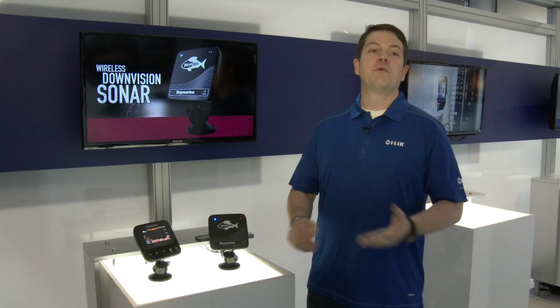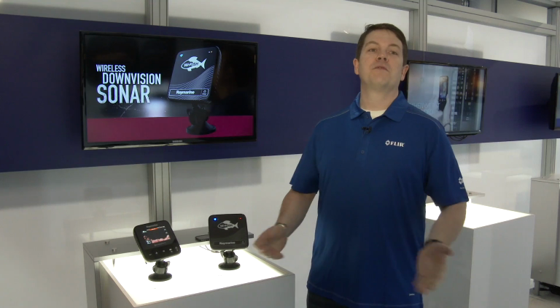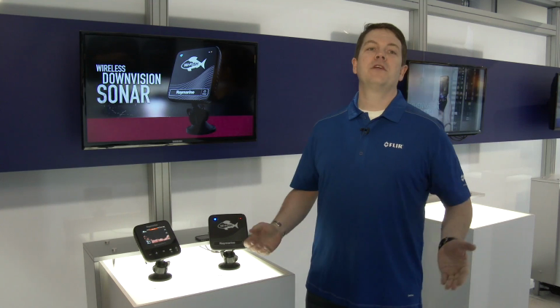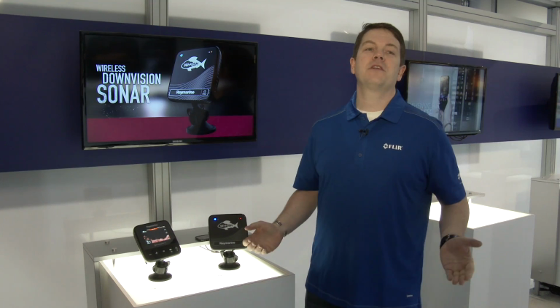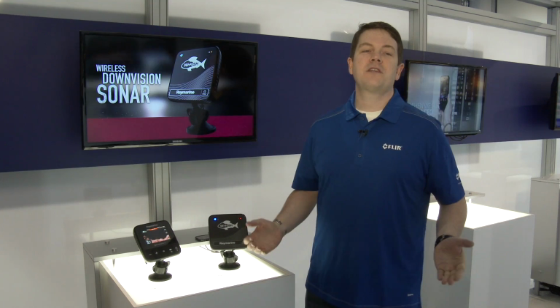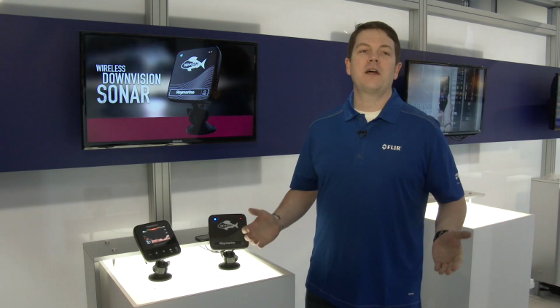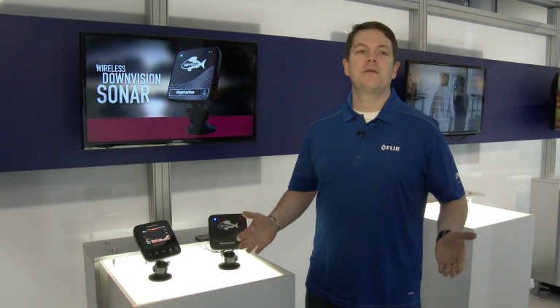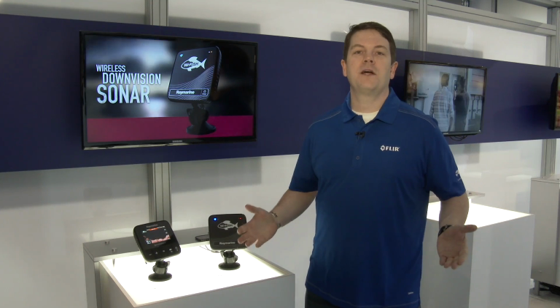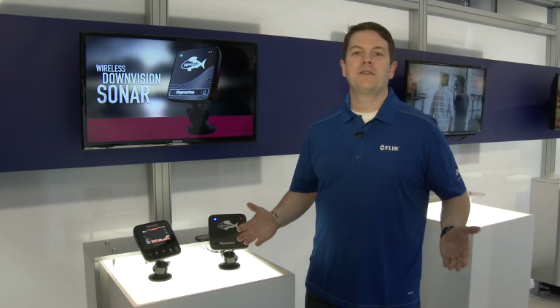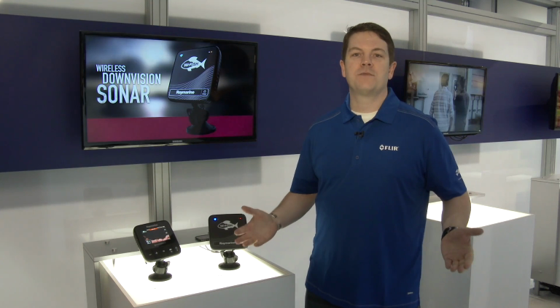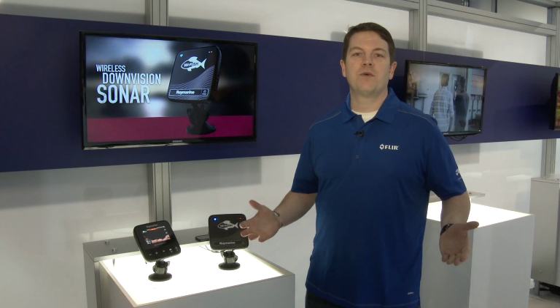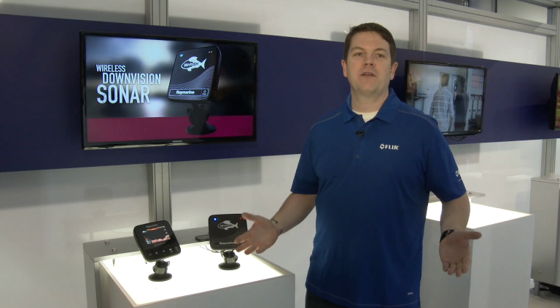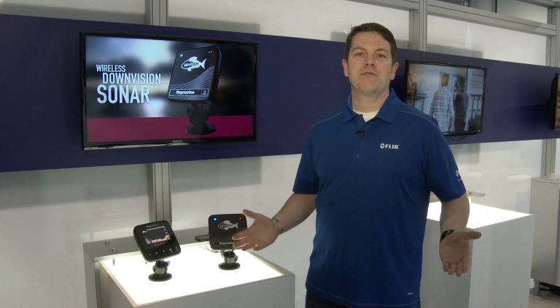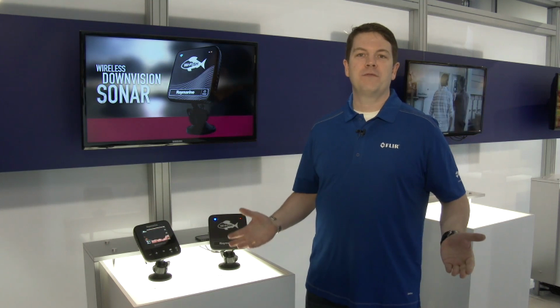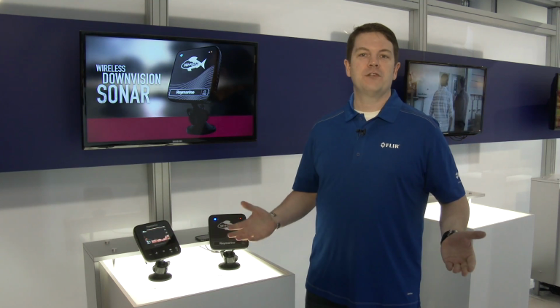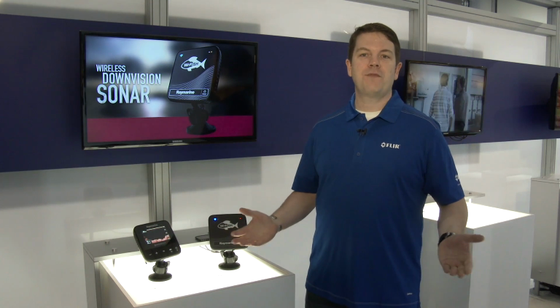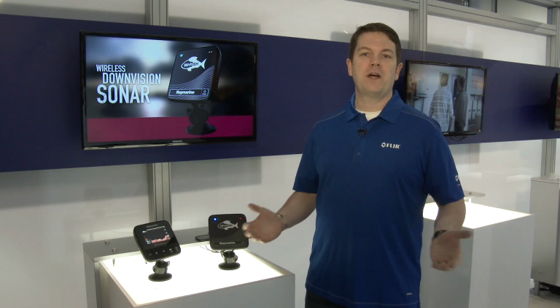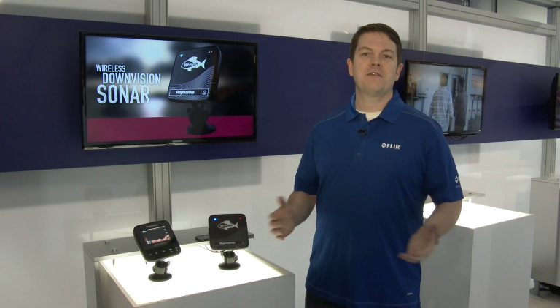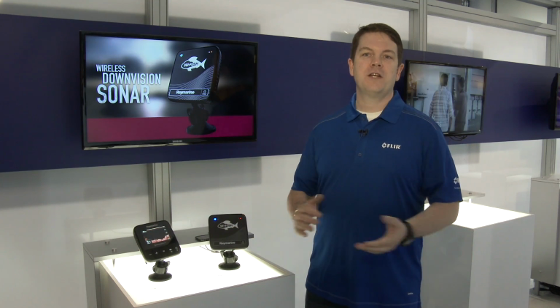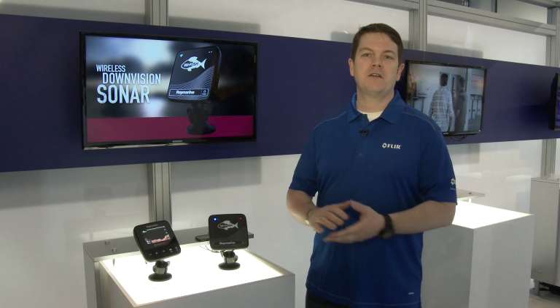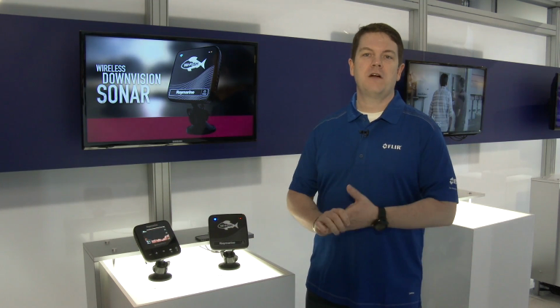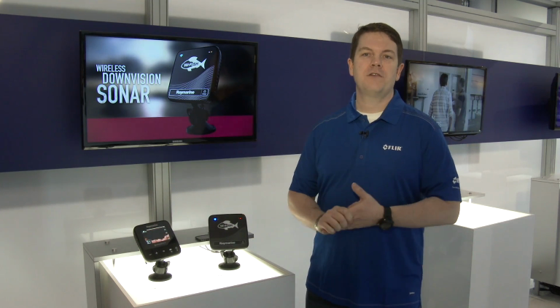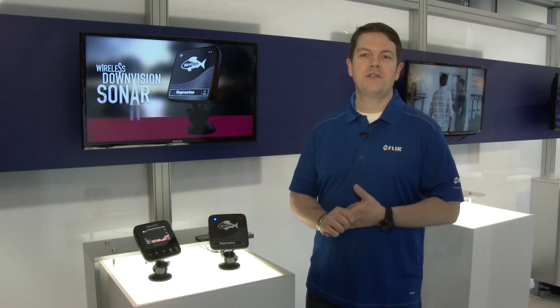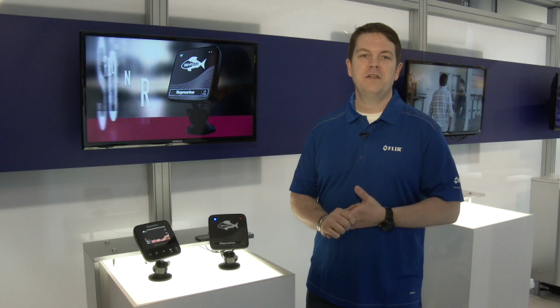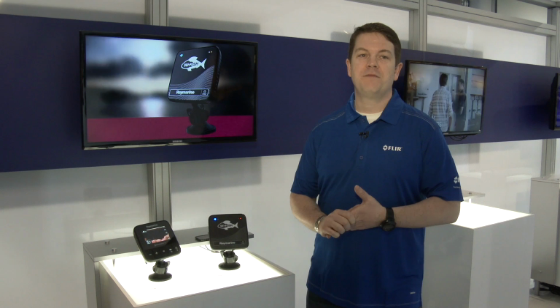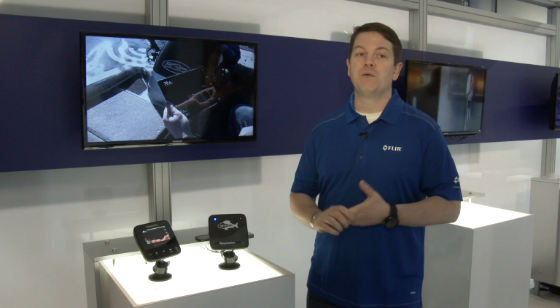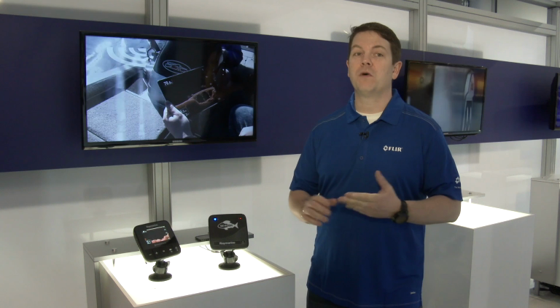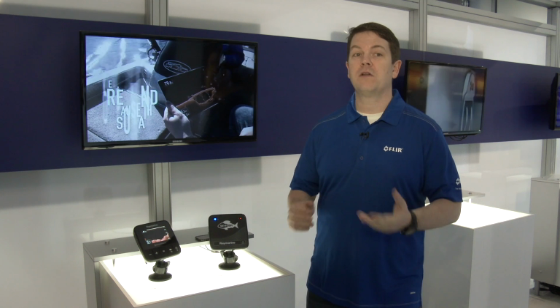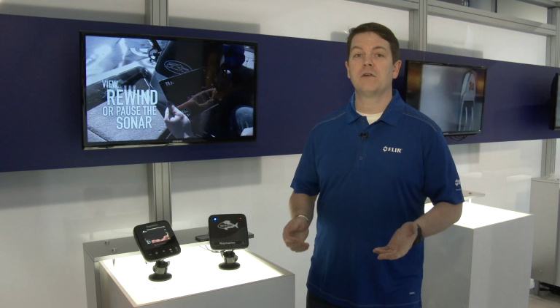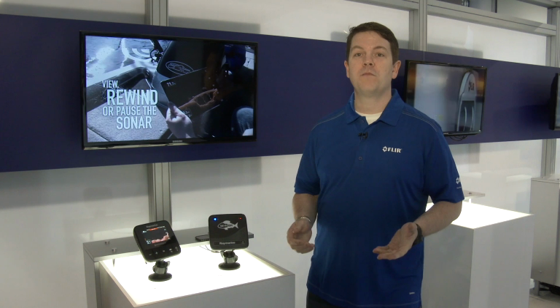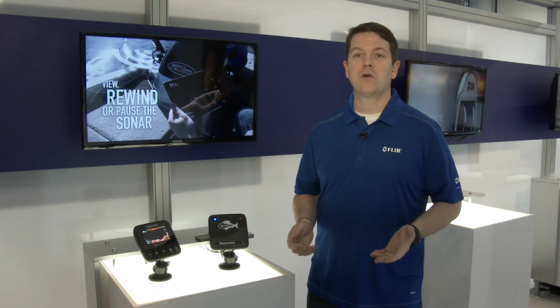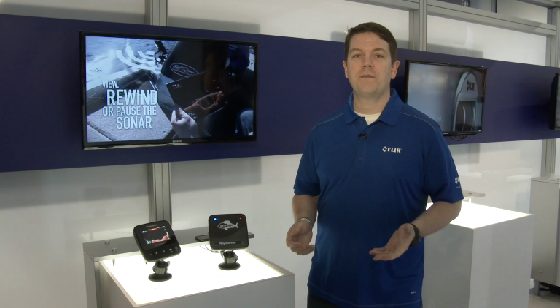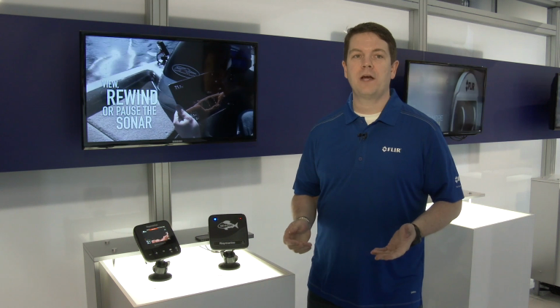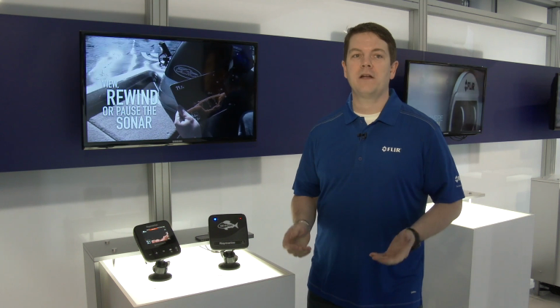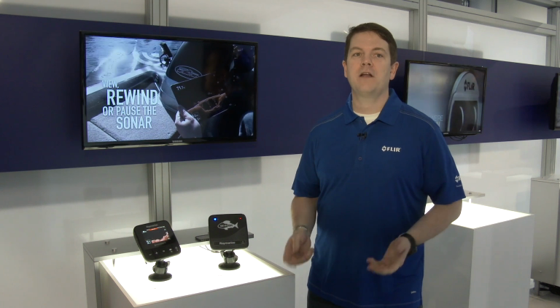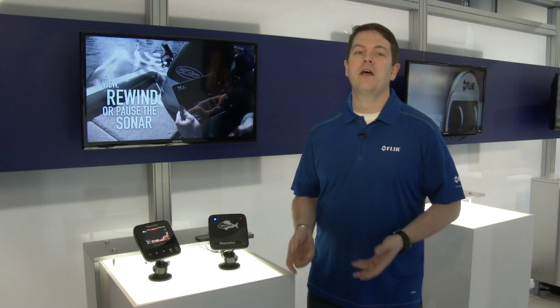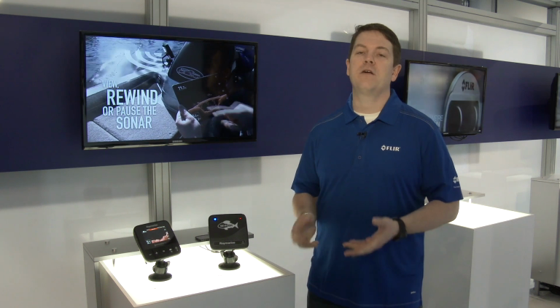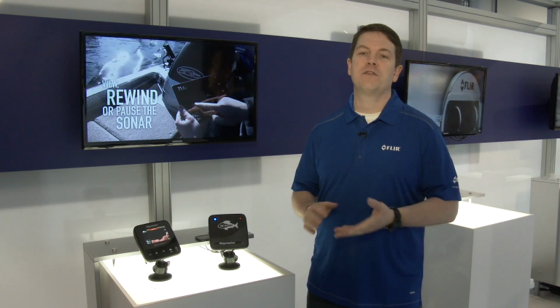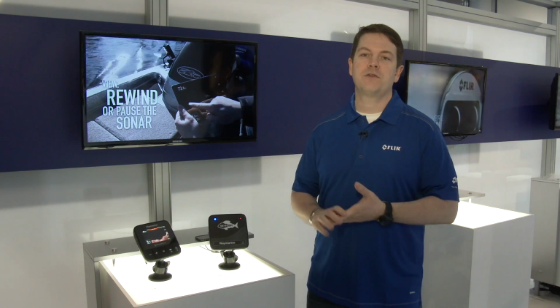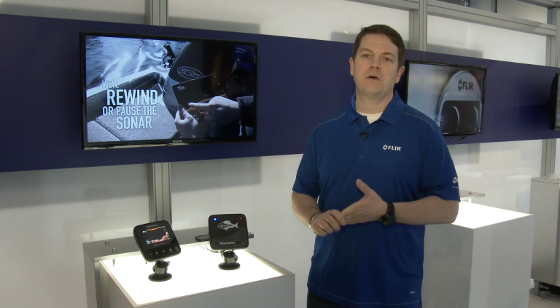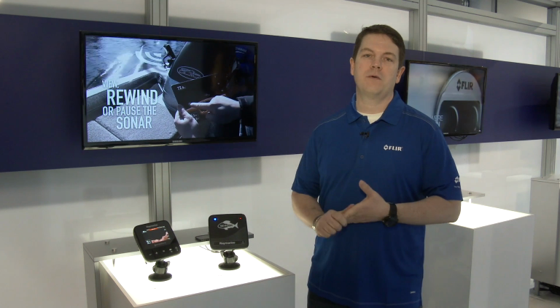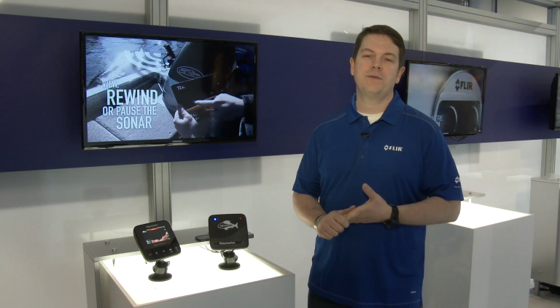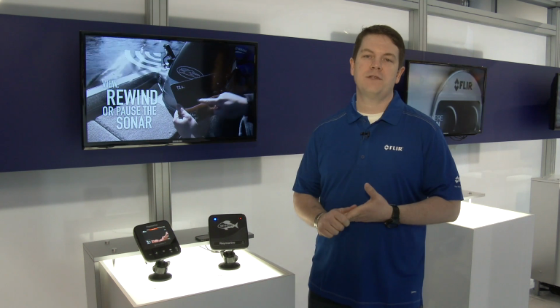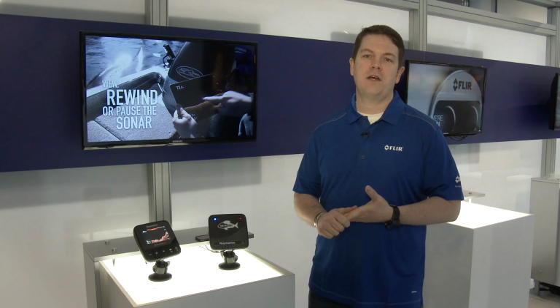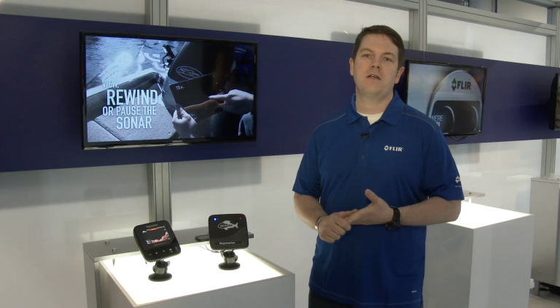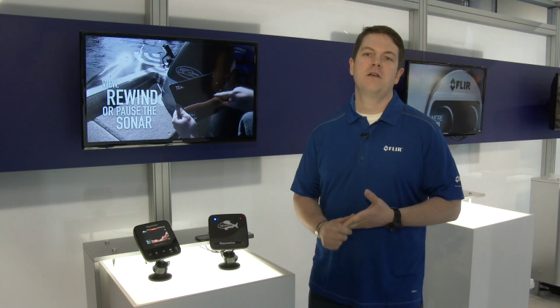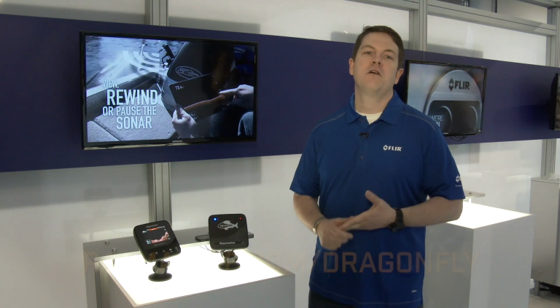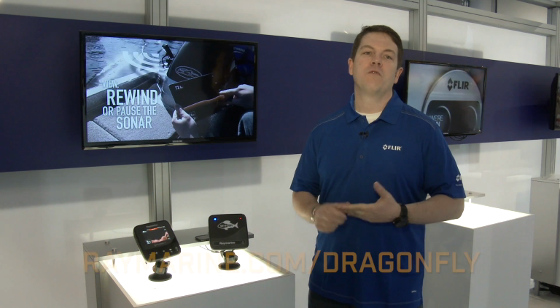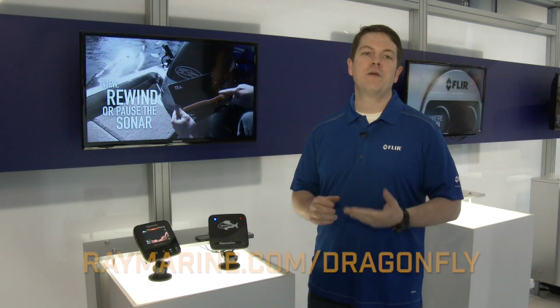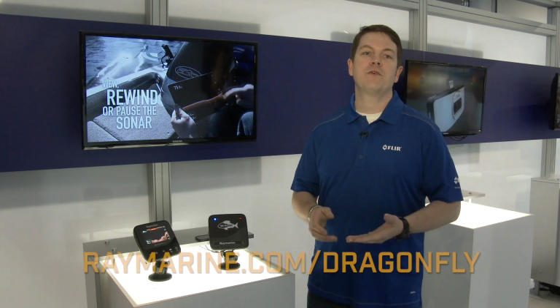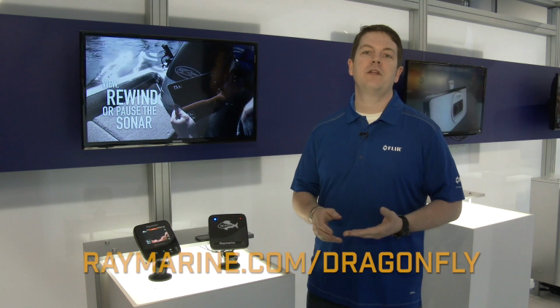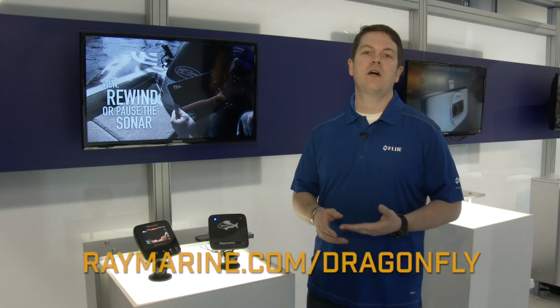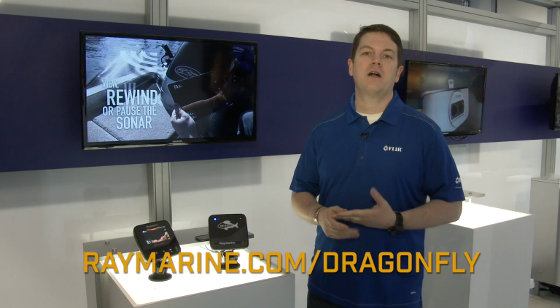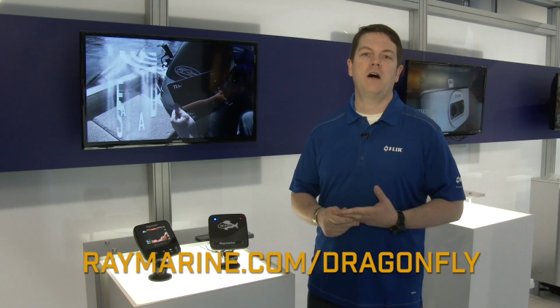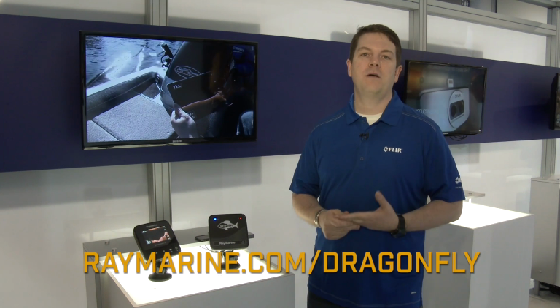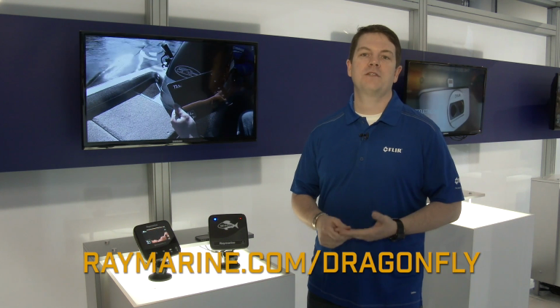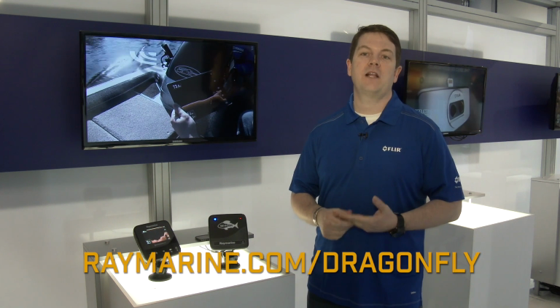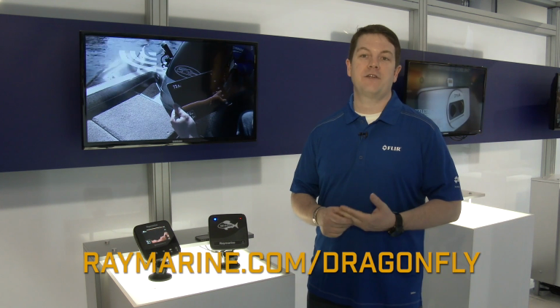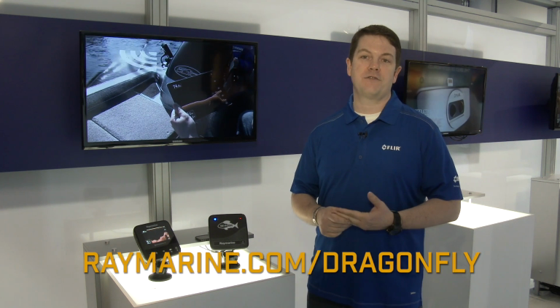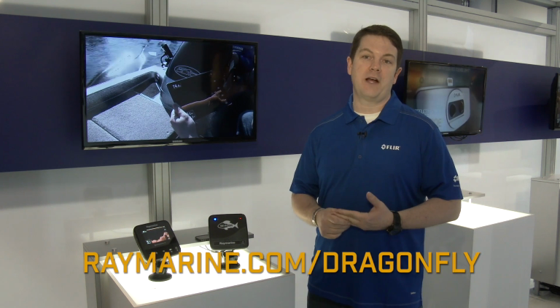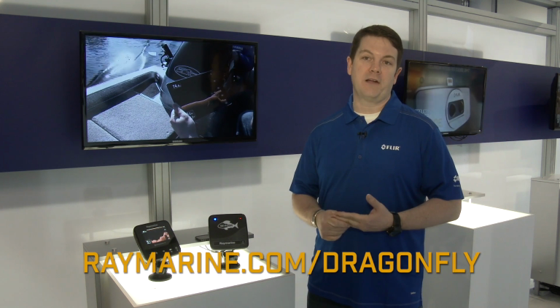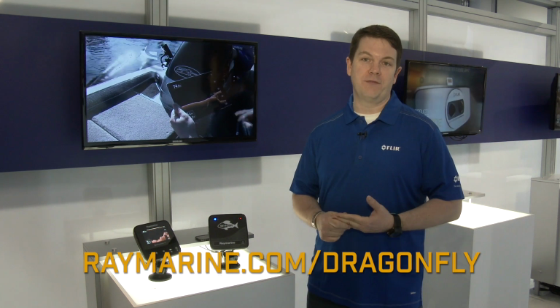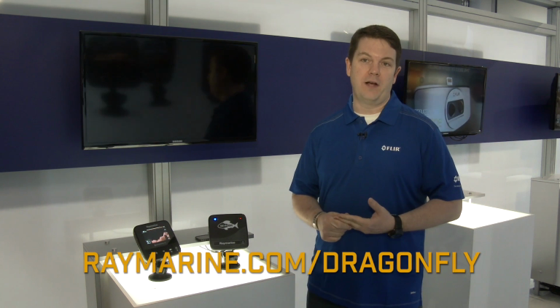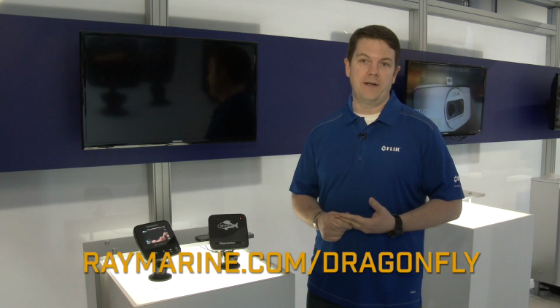We're really excited about this breakthrough fish finder technology. If you want to learn more about it, head over to our website at raymarine.com/dragonfly.